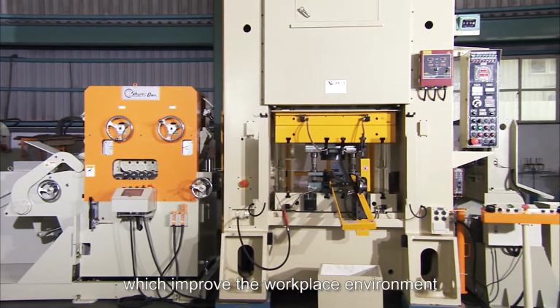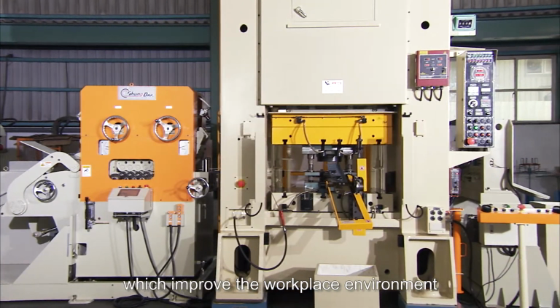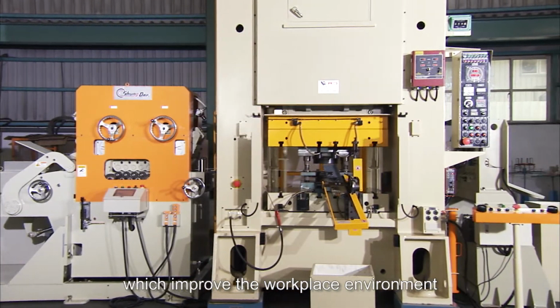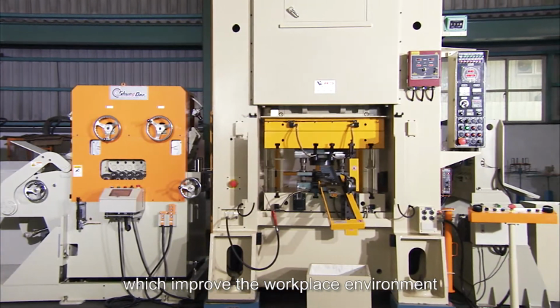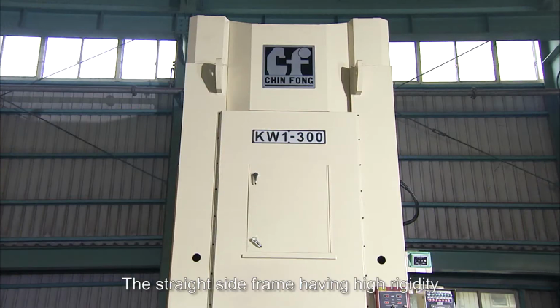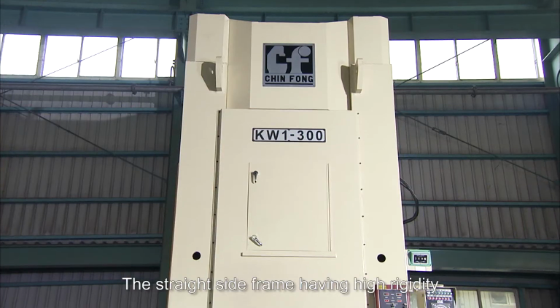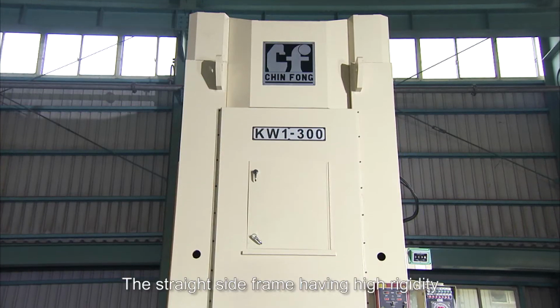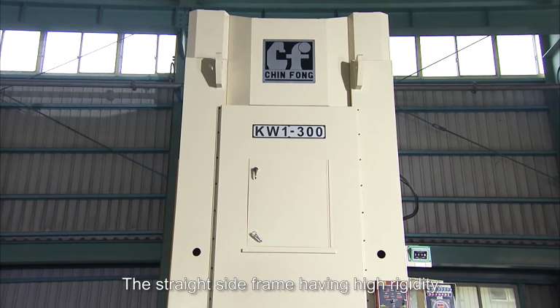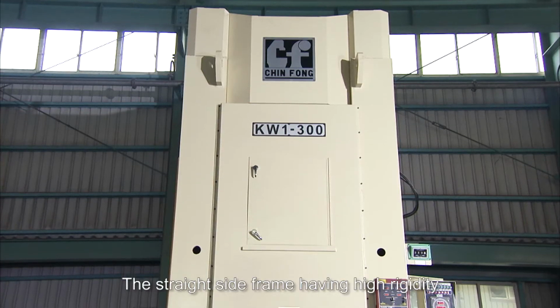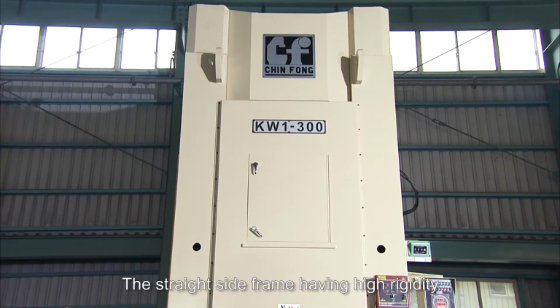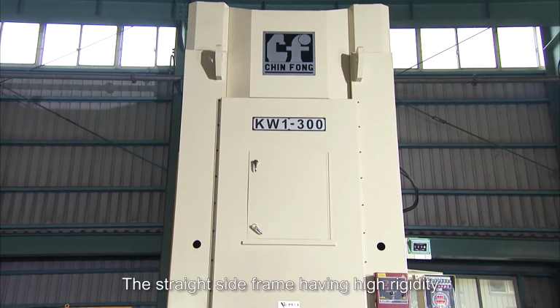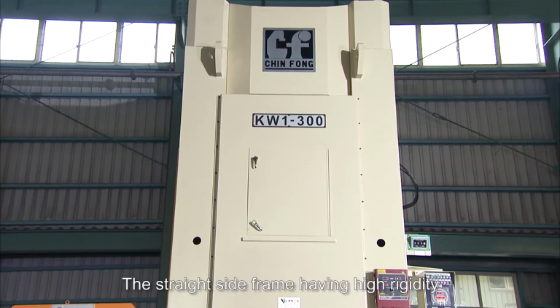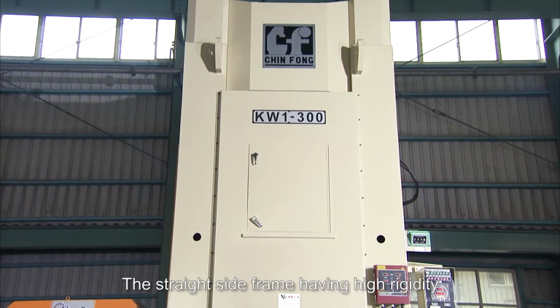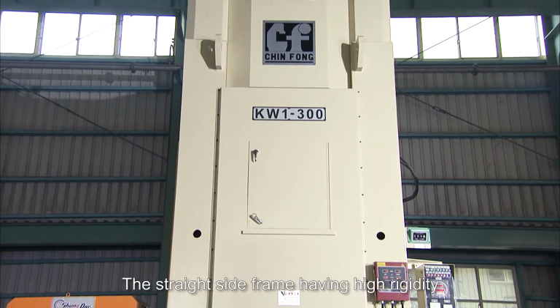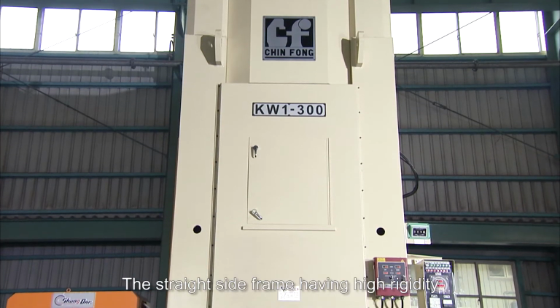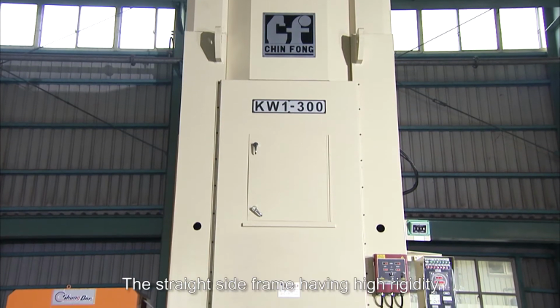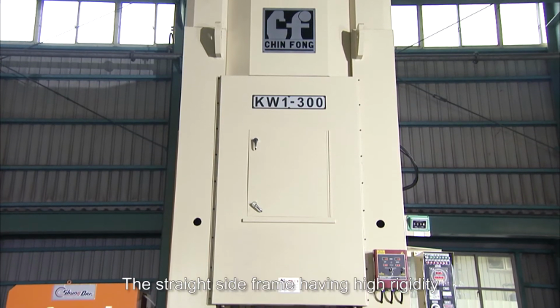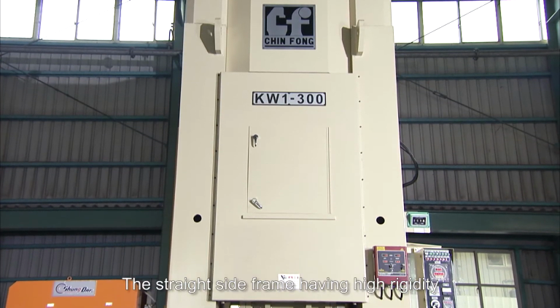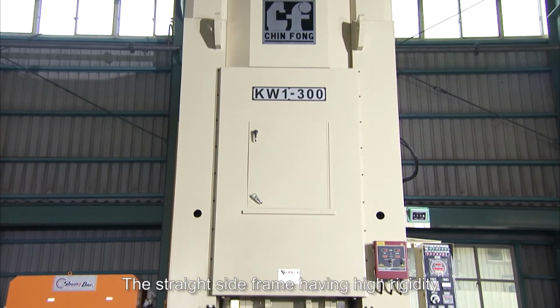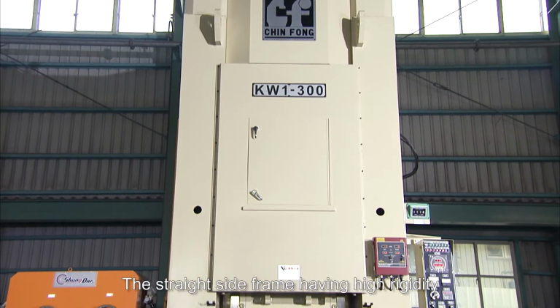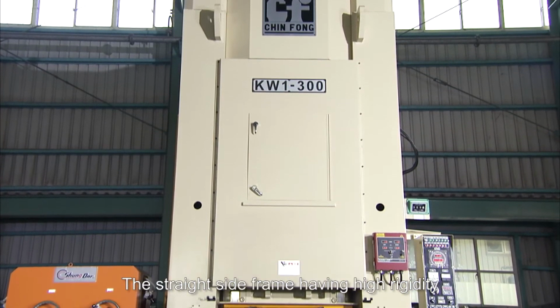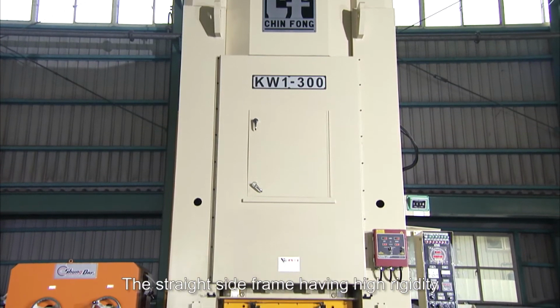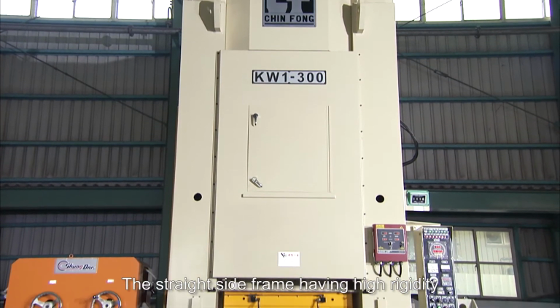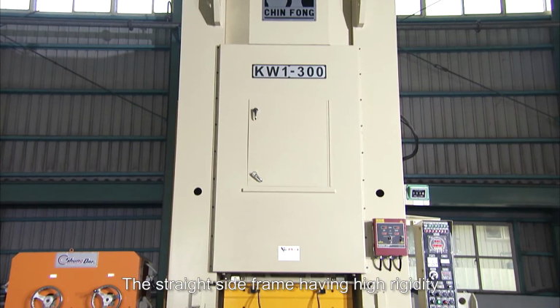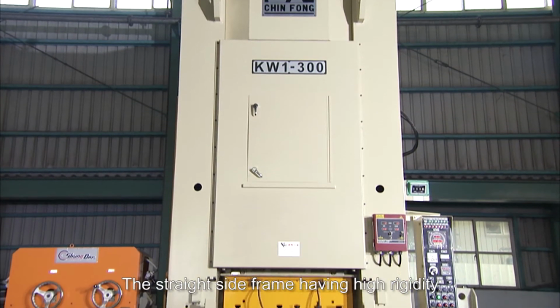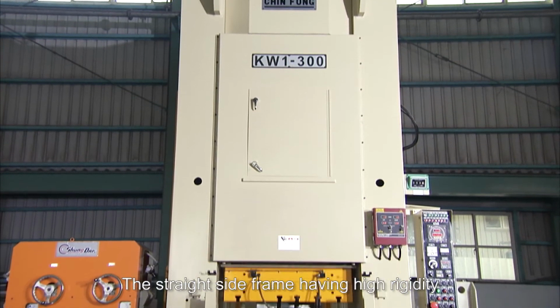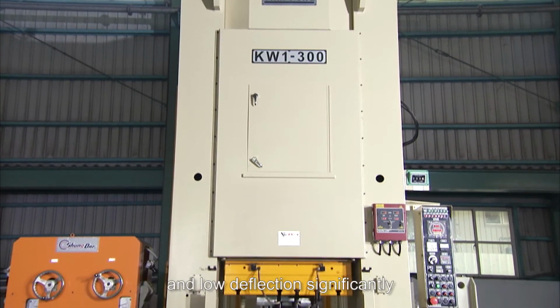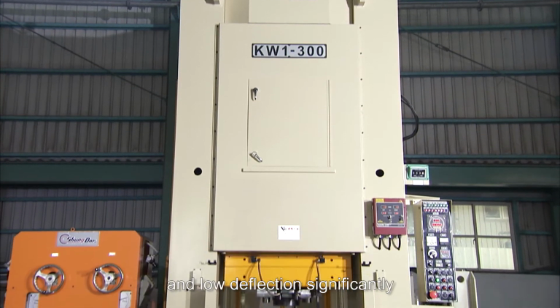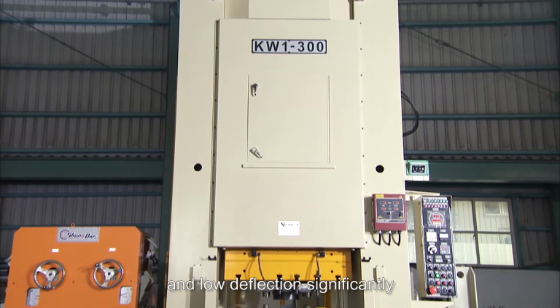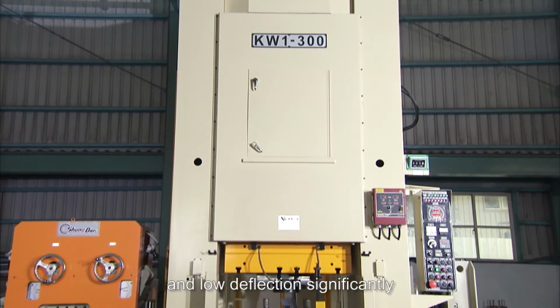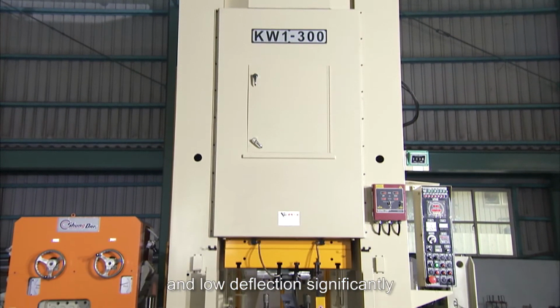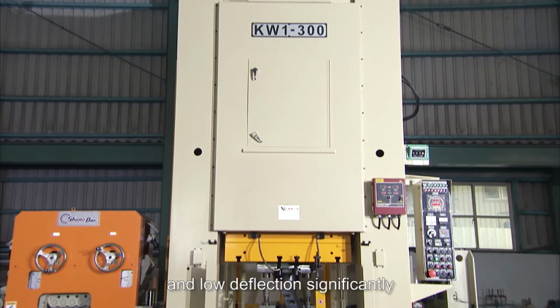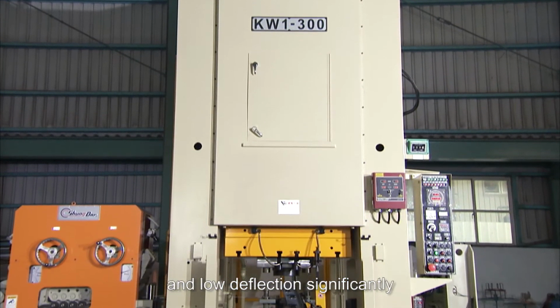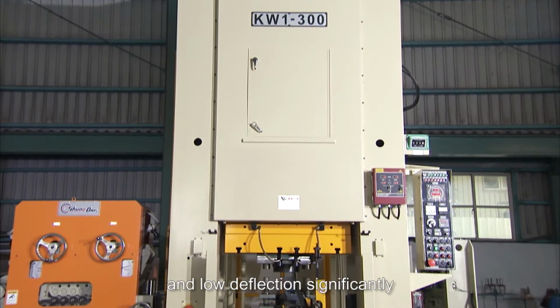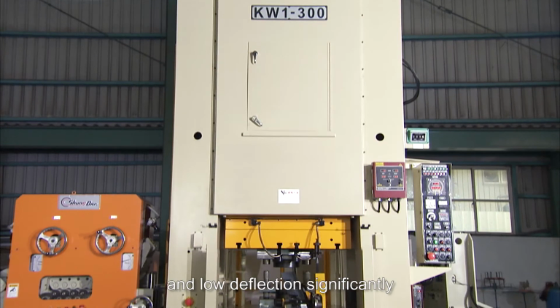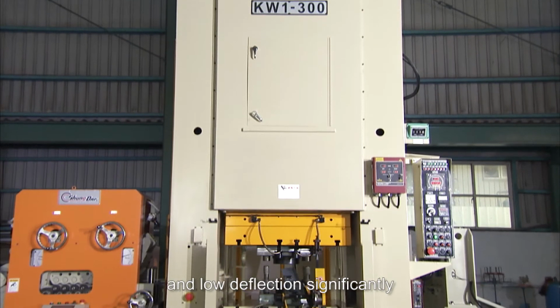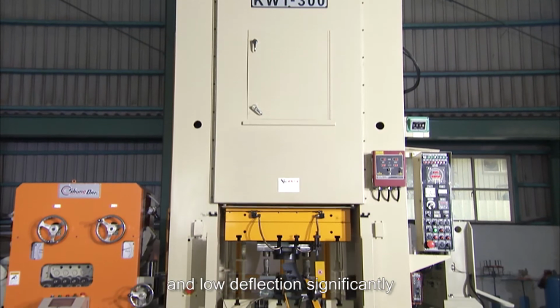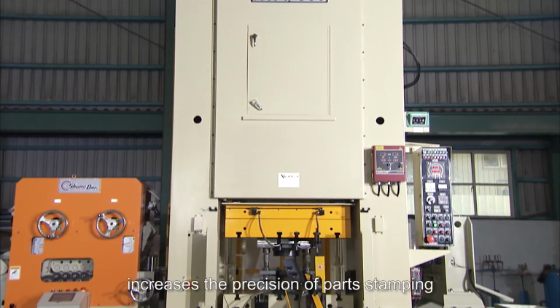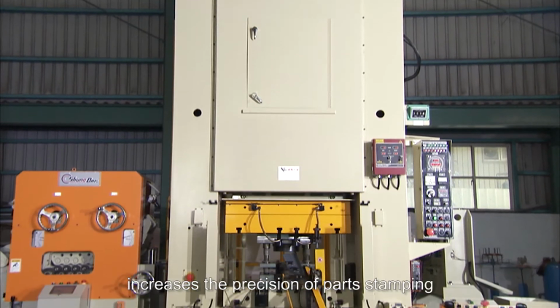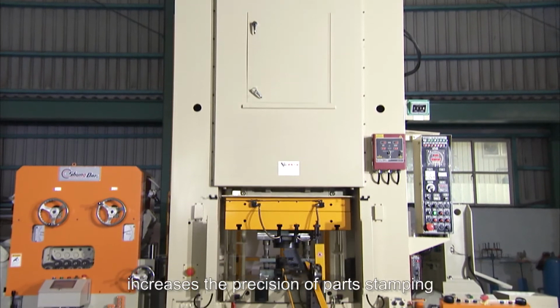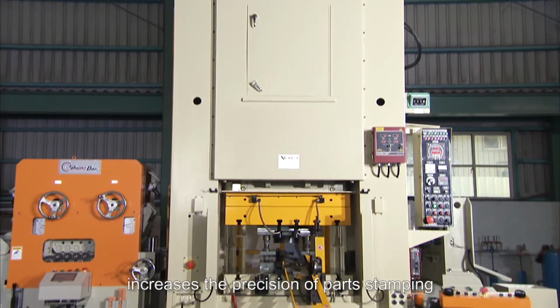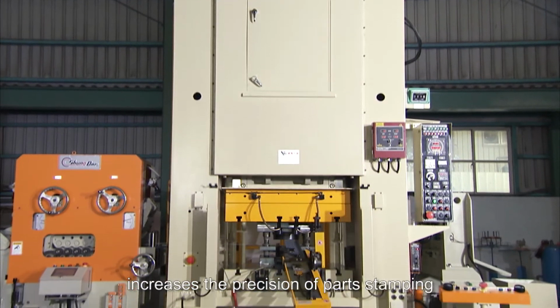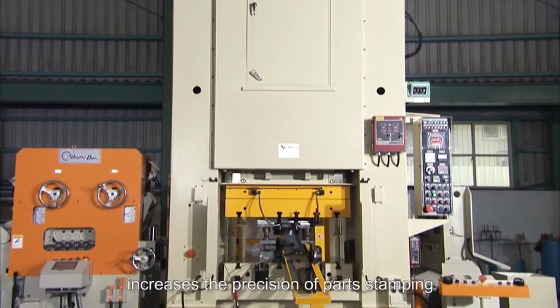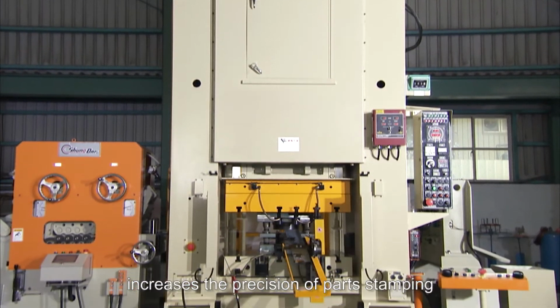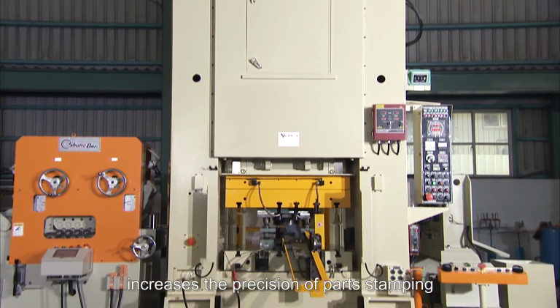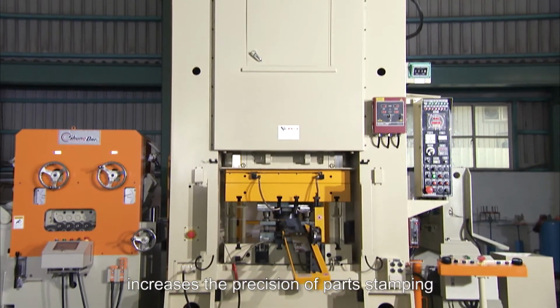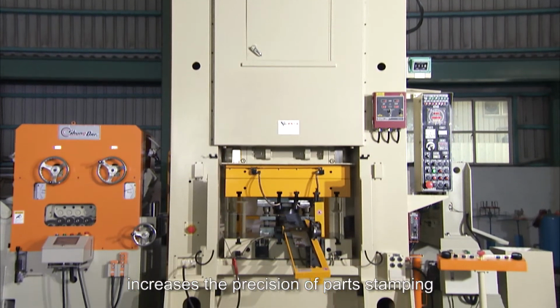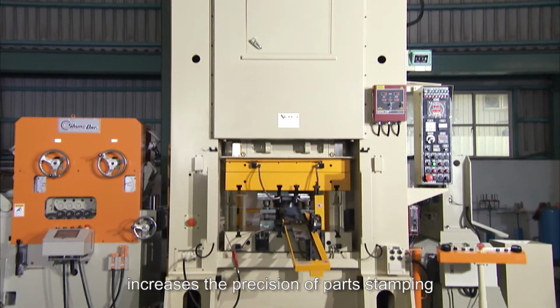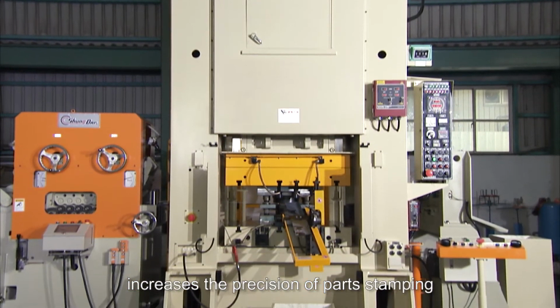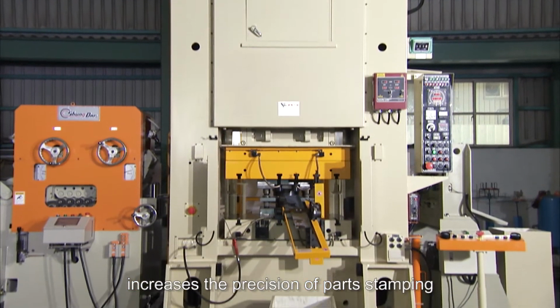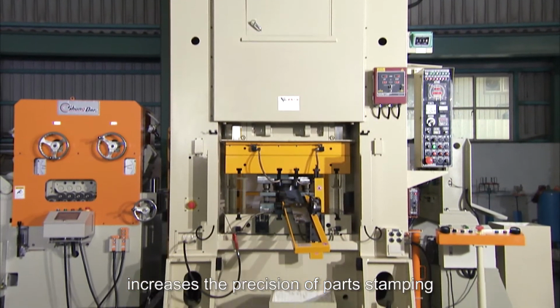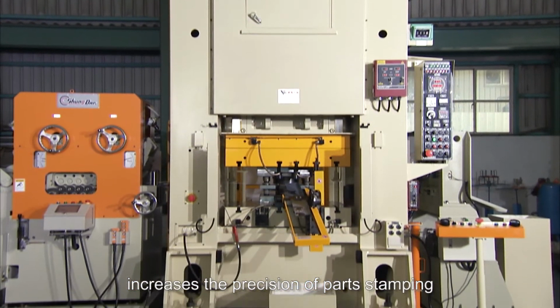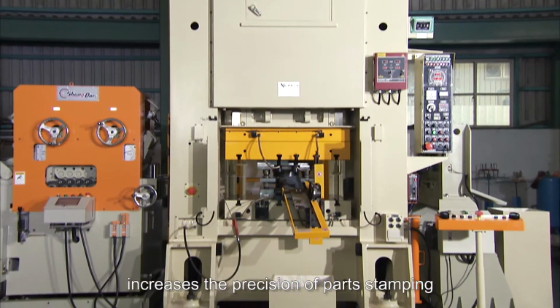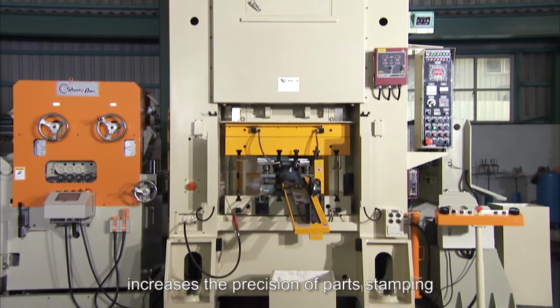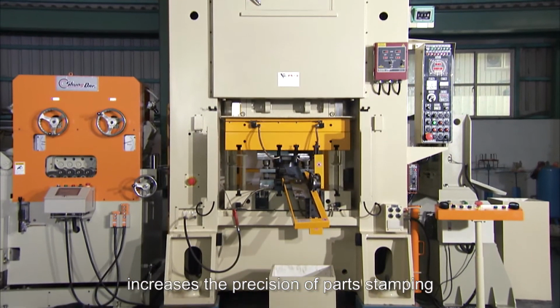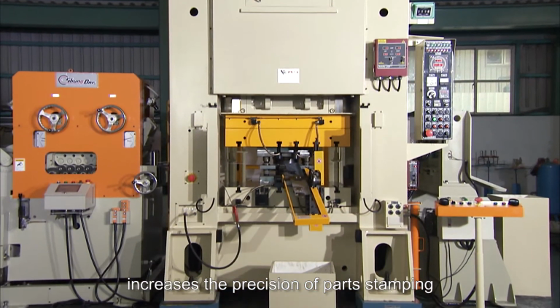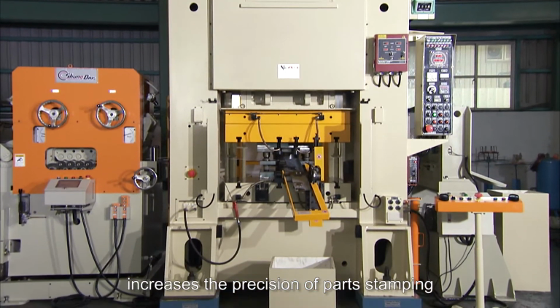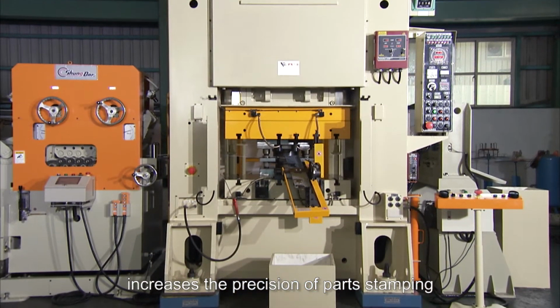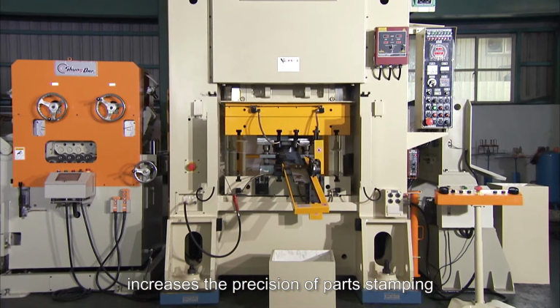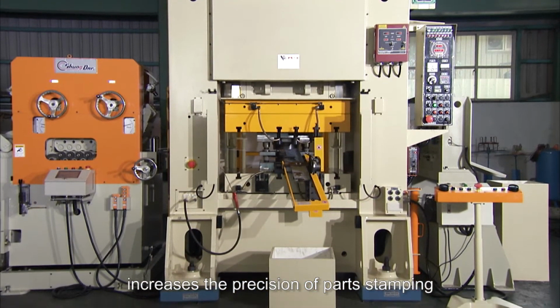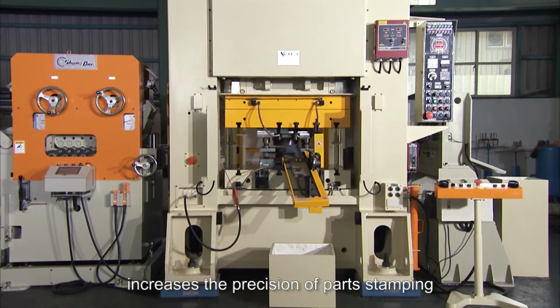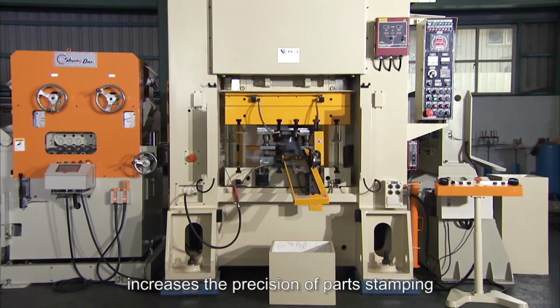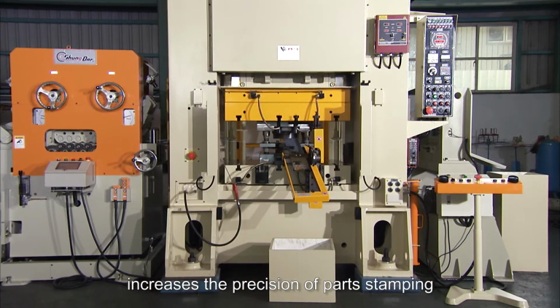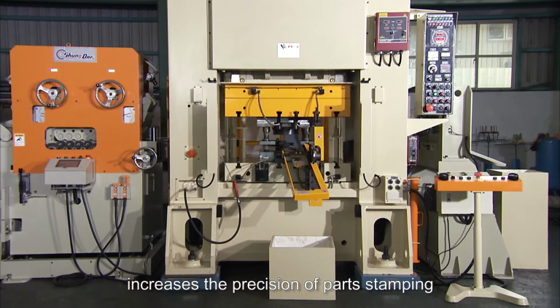The straight side frame, having high rigidity and low deflection, significantly increases the precision of part stamping.